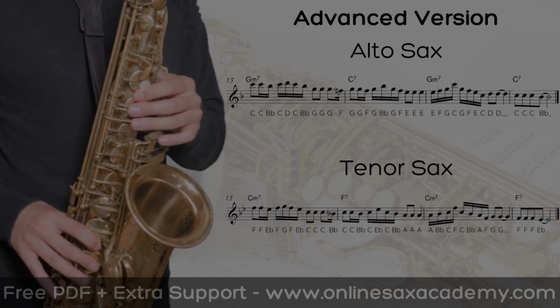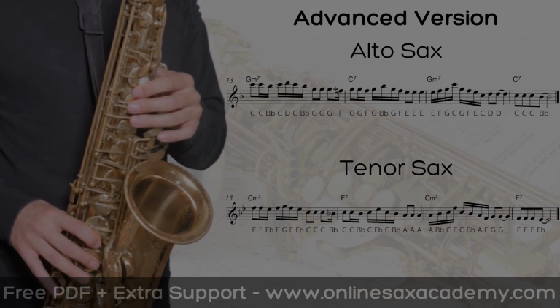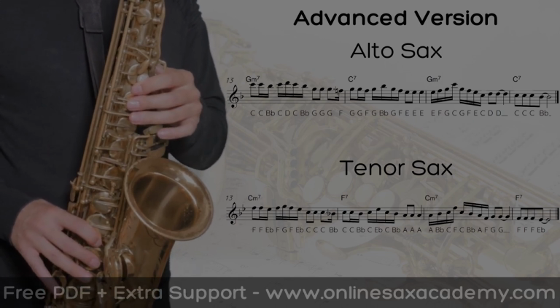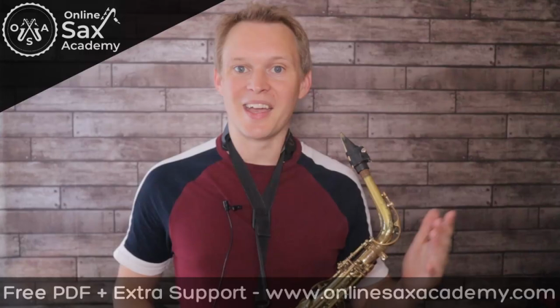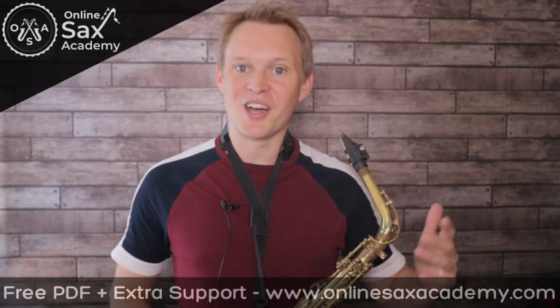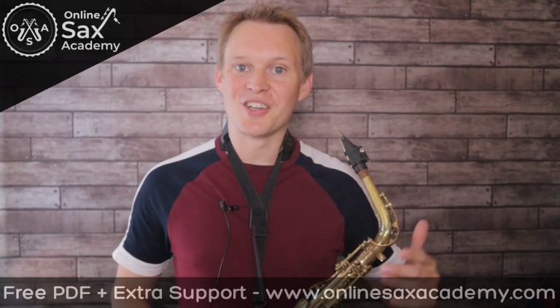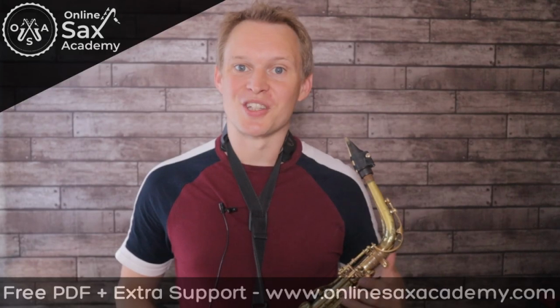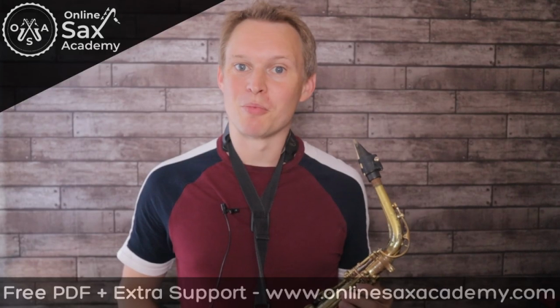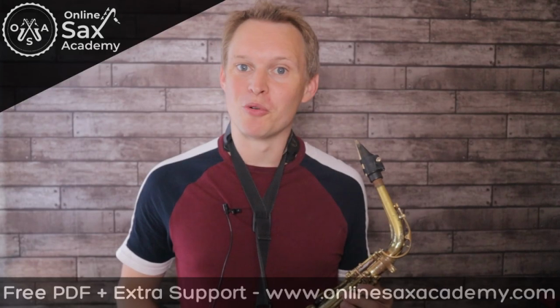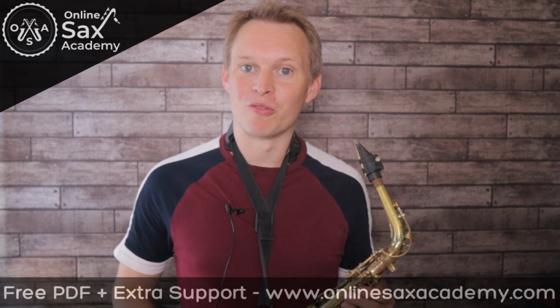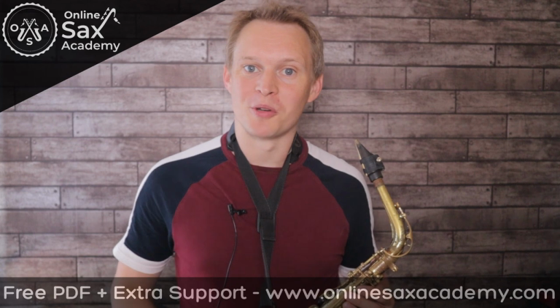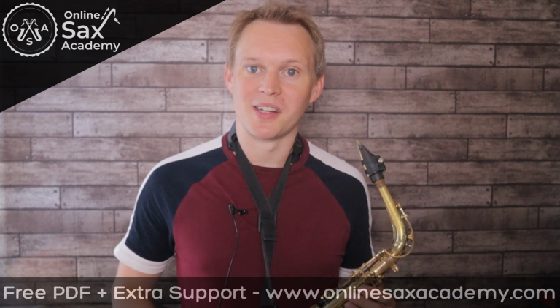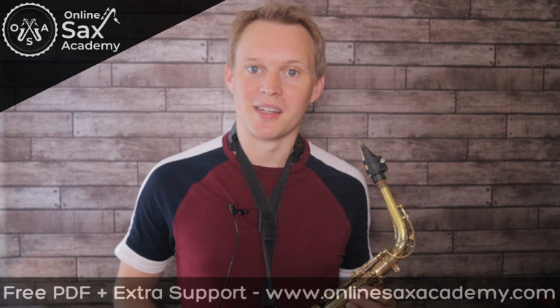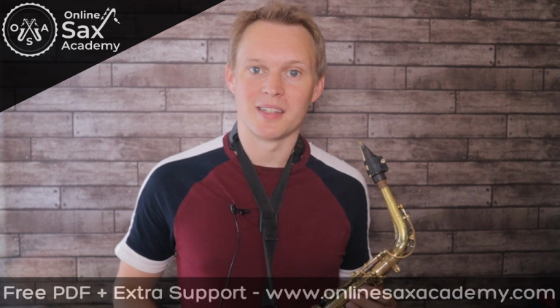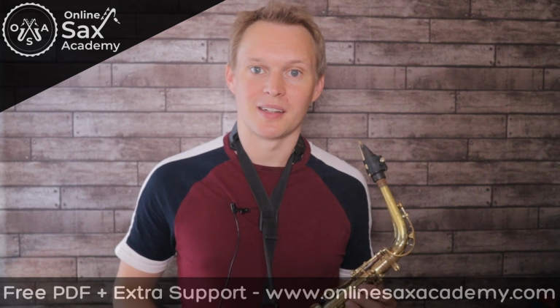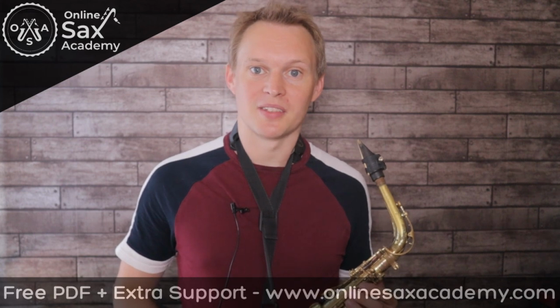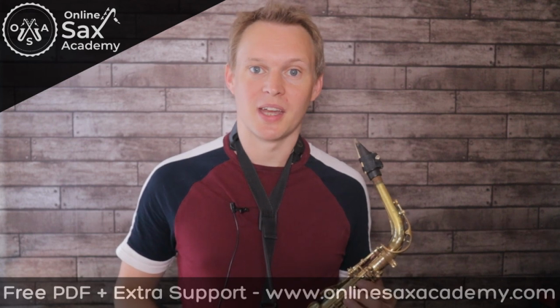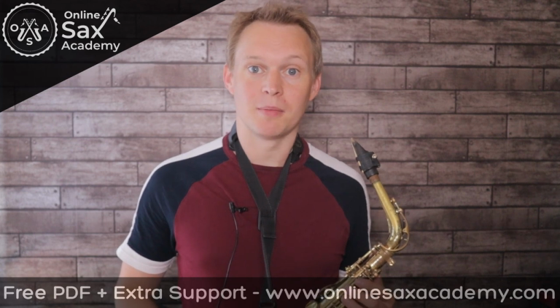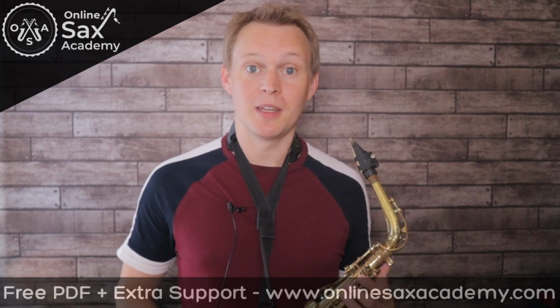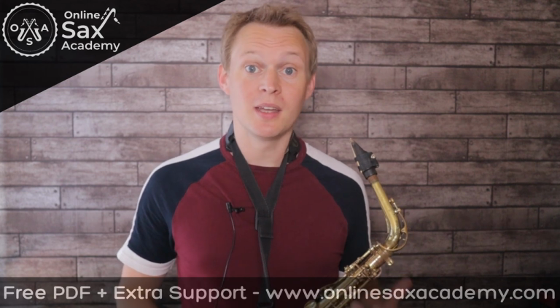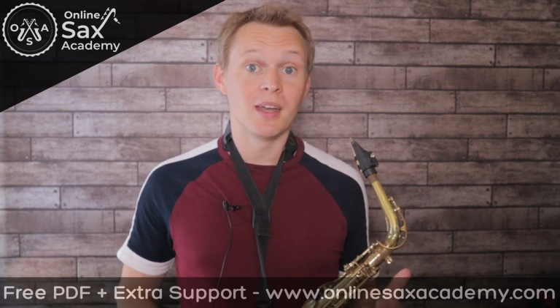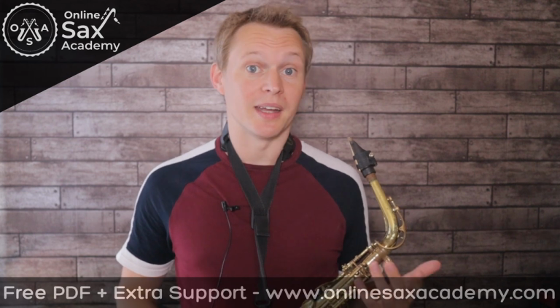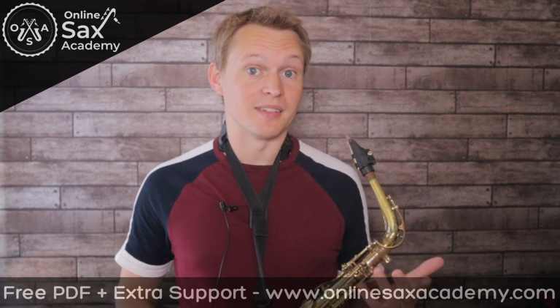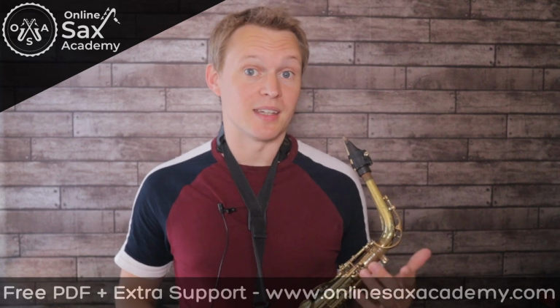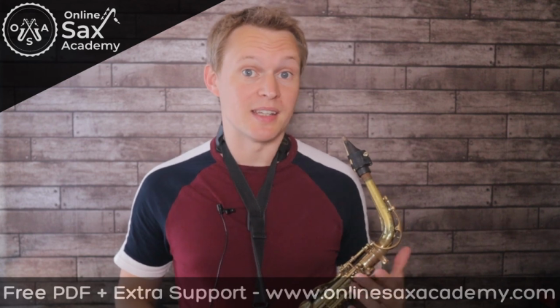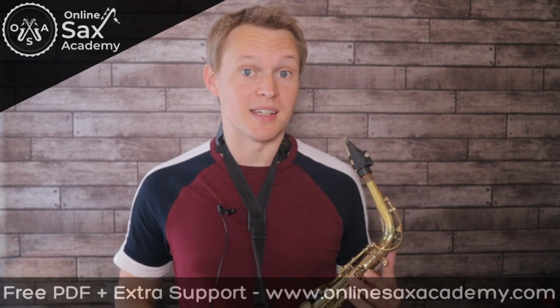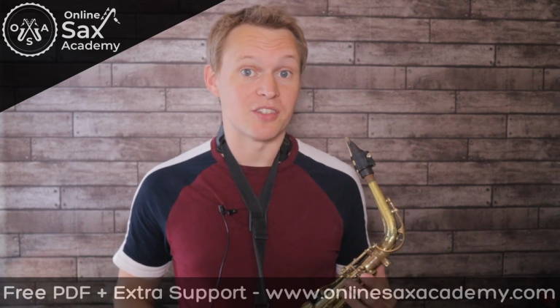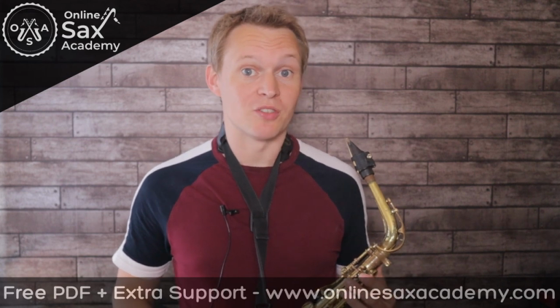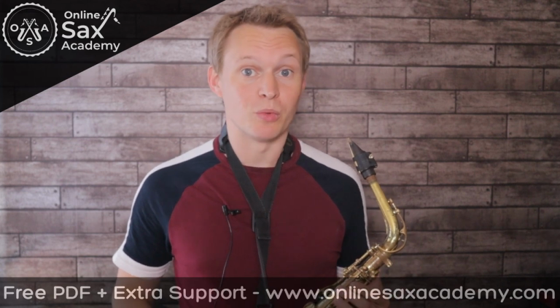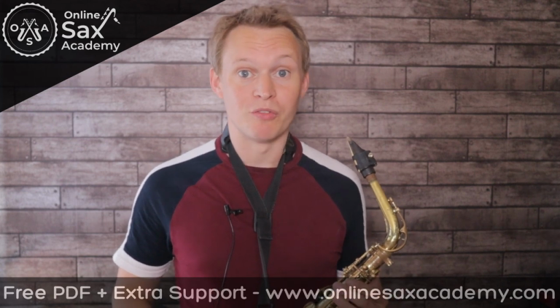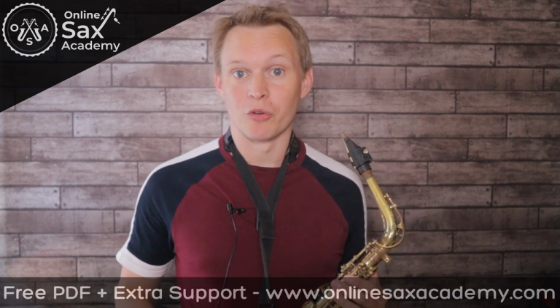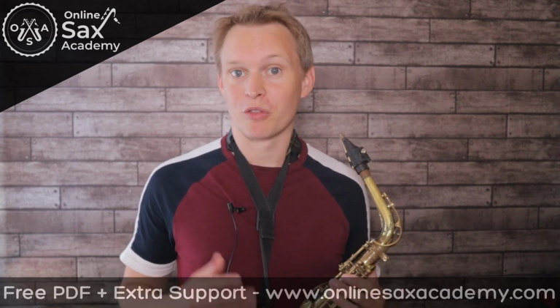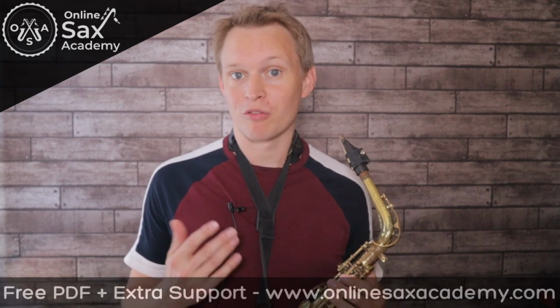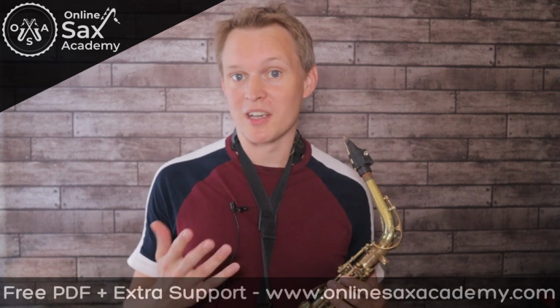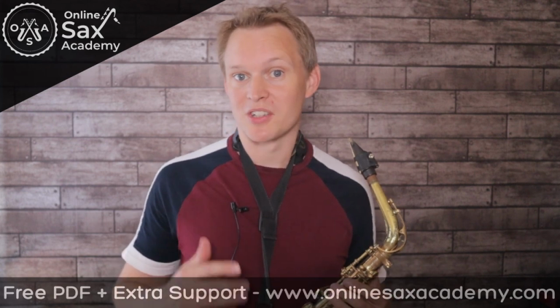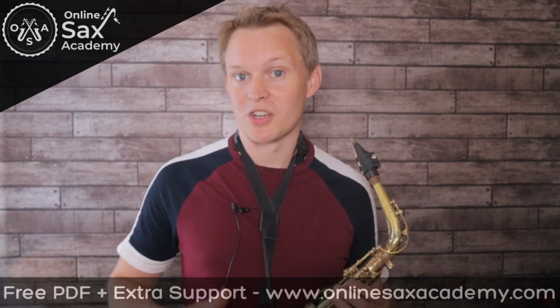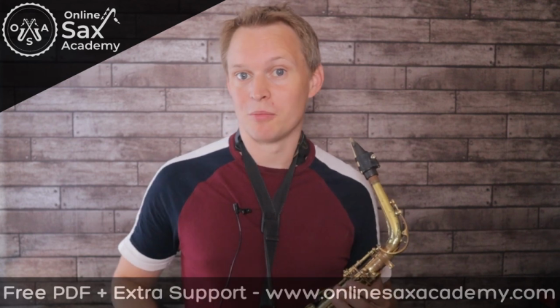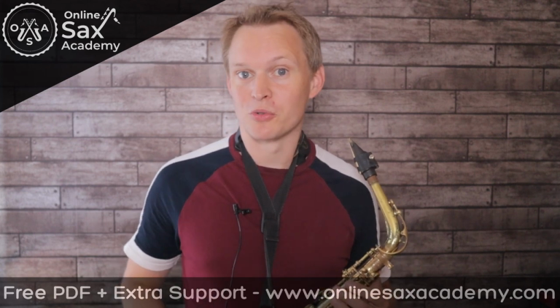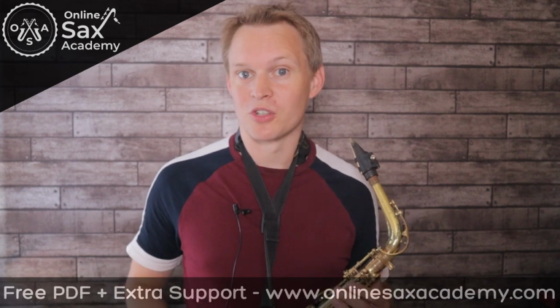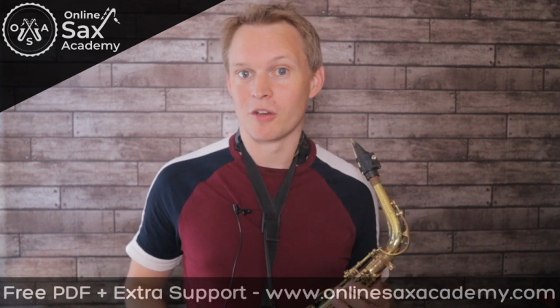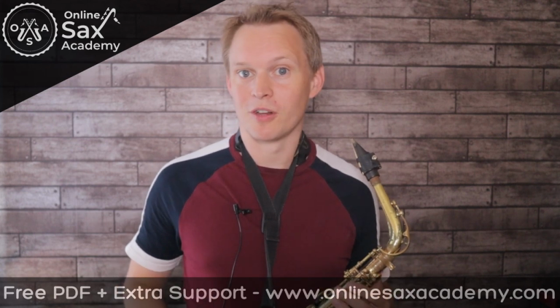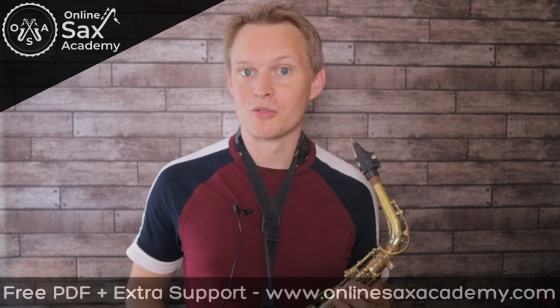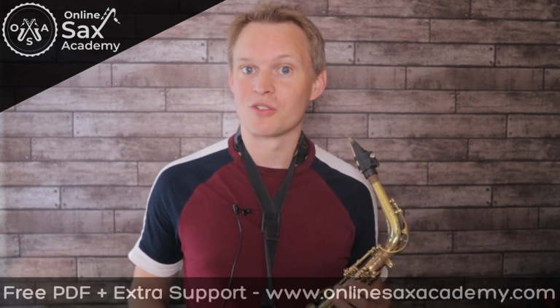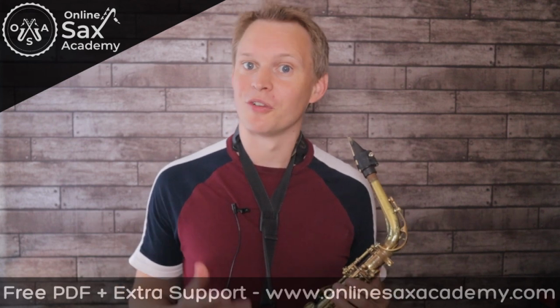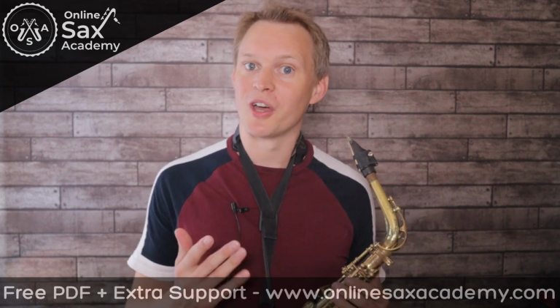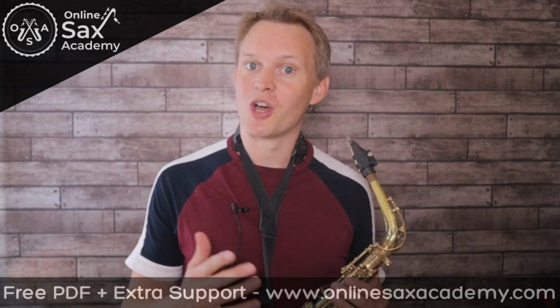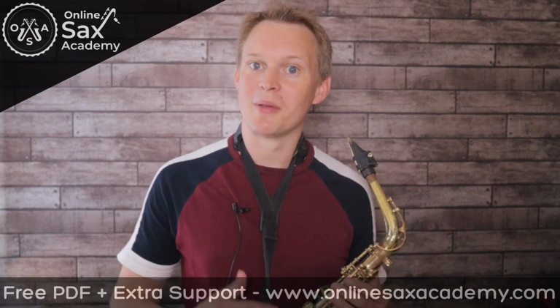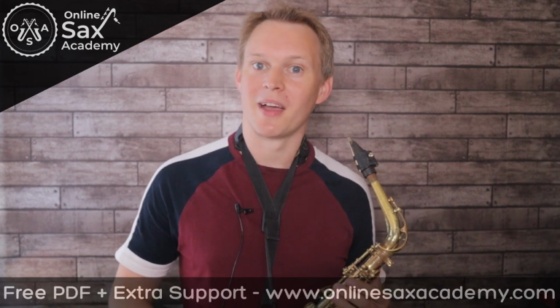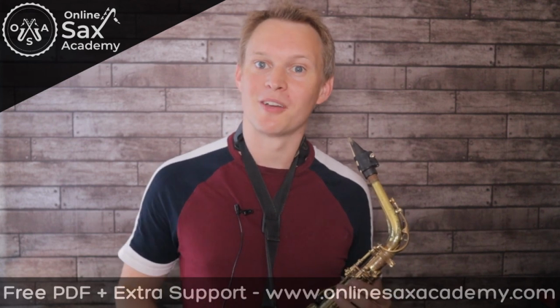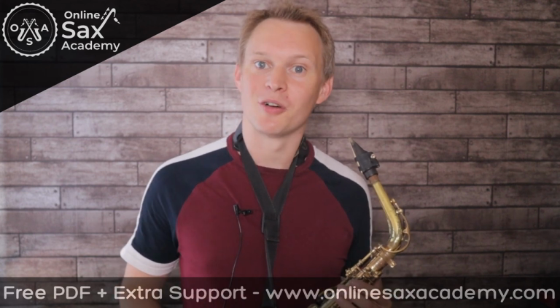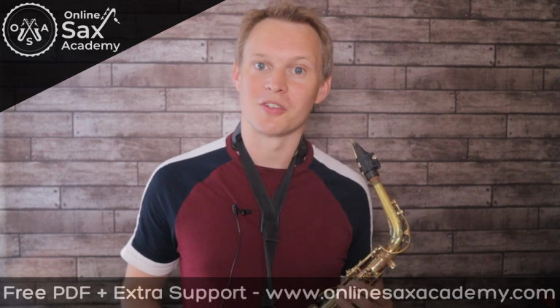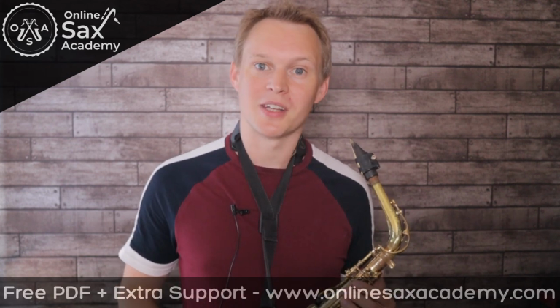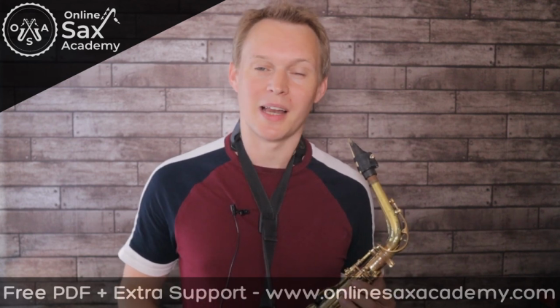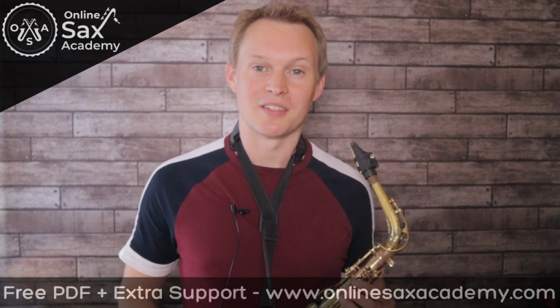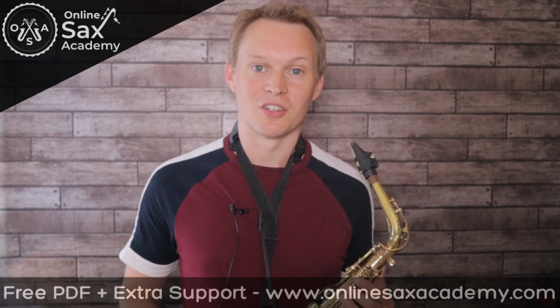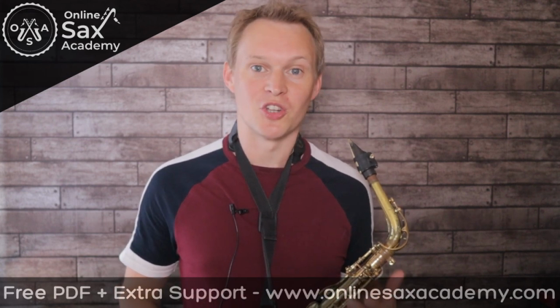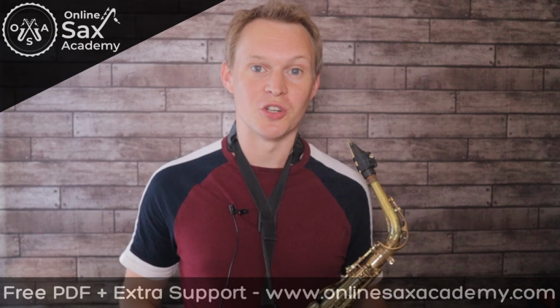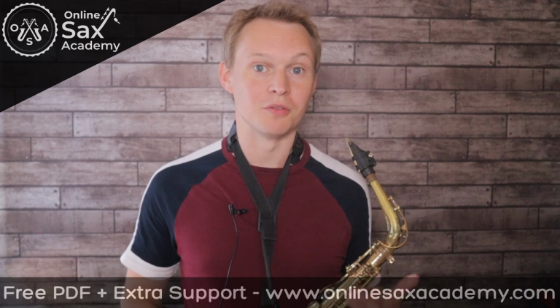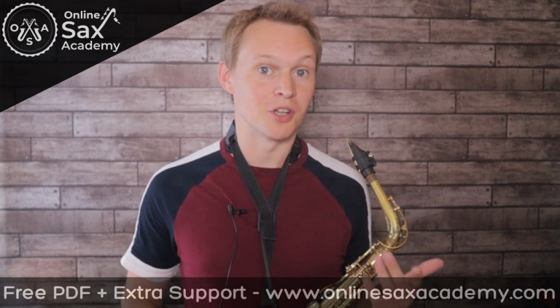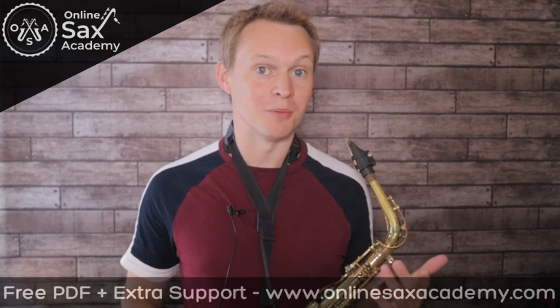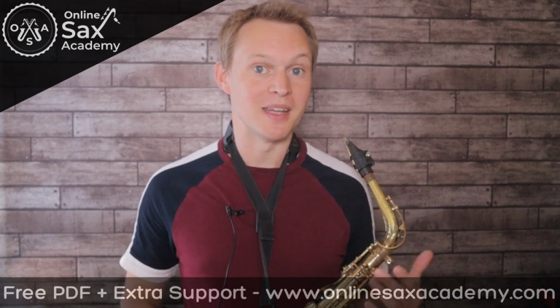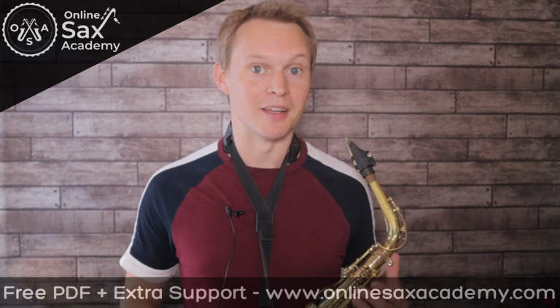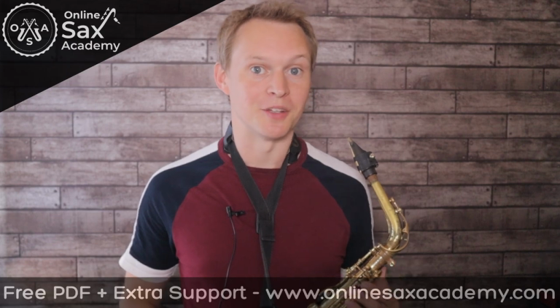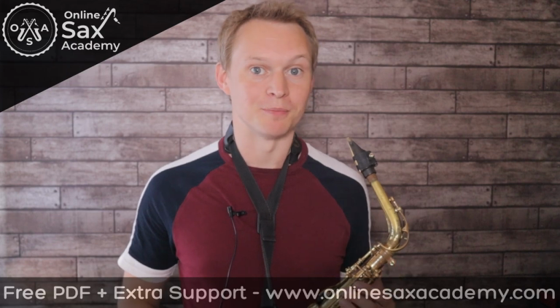Hey guys, it's Paul from Online Sax Academy, and in today's lesson we've got three example solos on Herbie Hancock's classic tune, Chameleon.